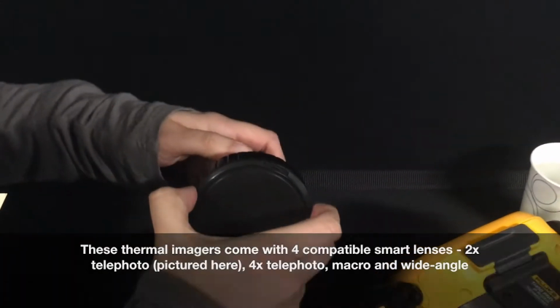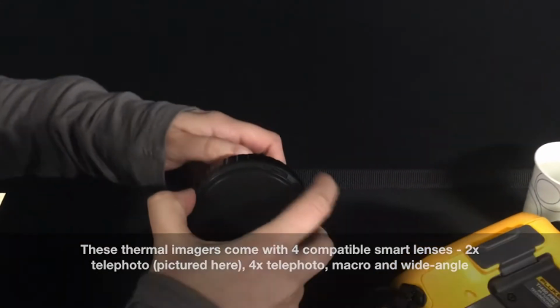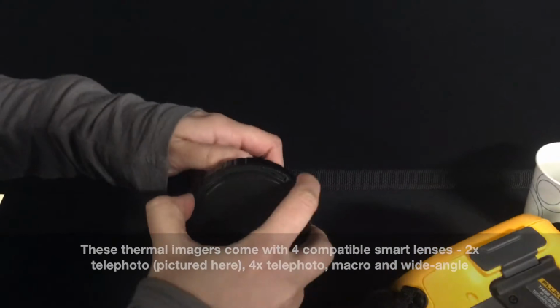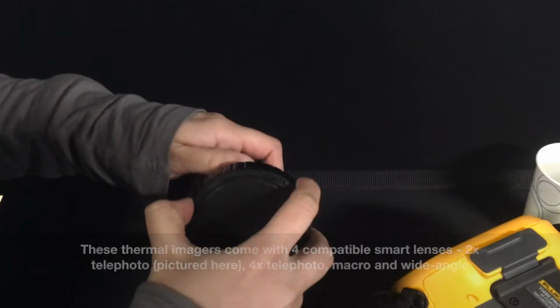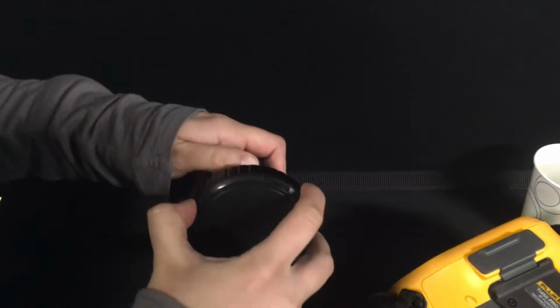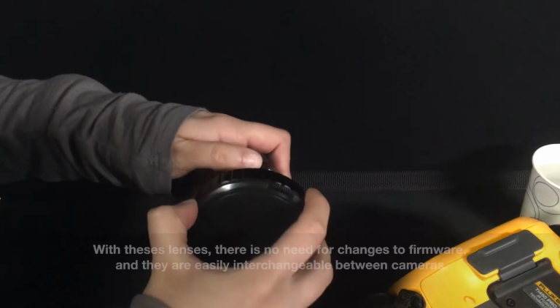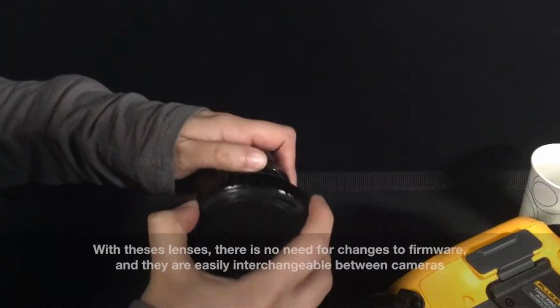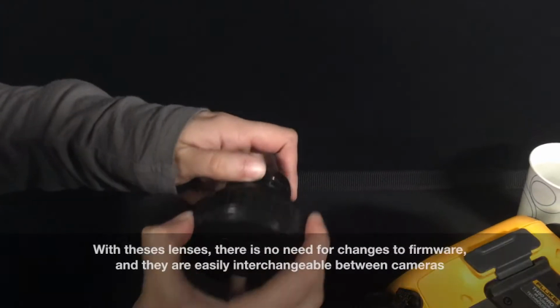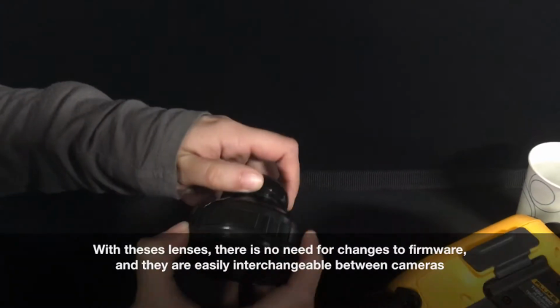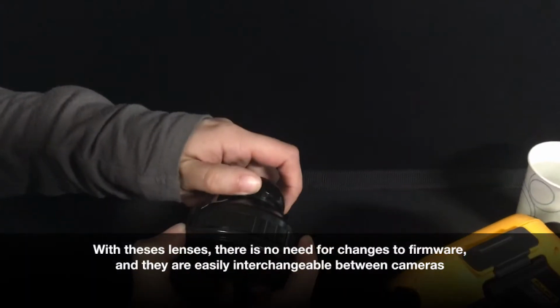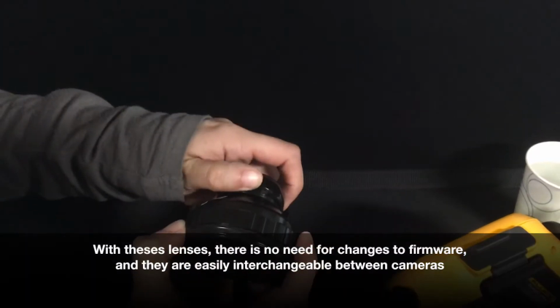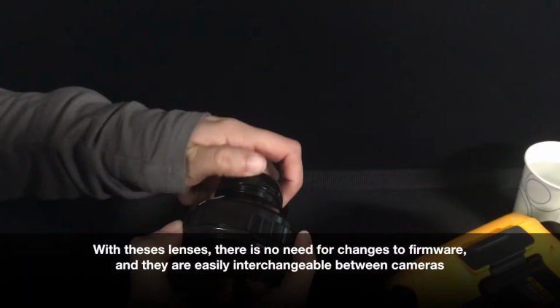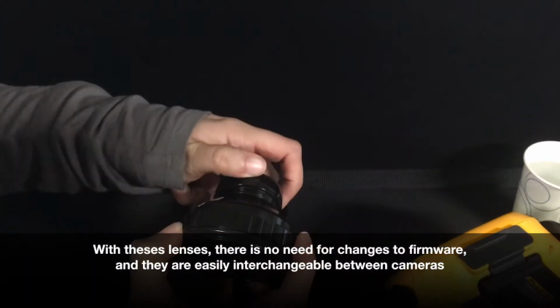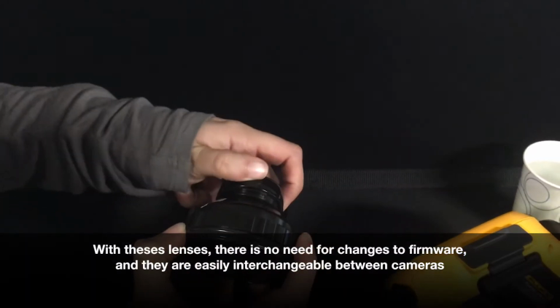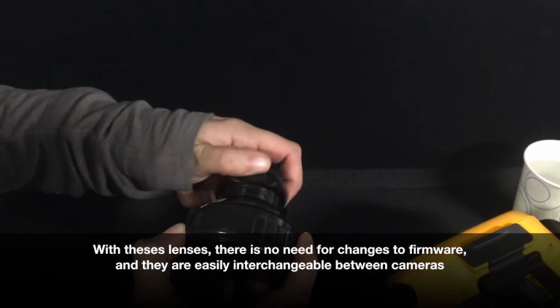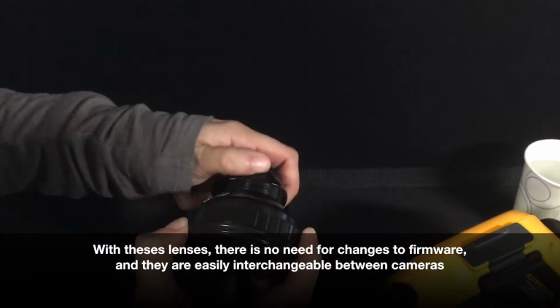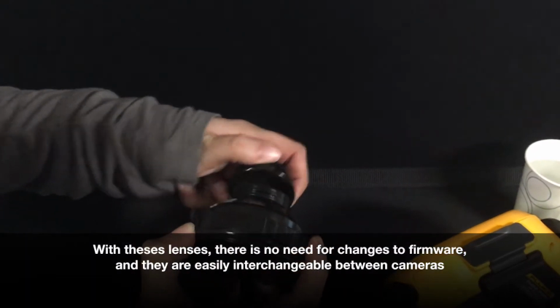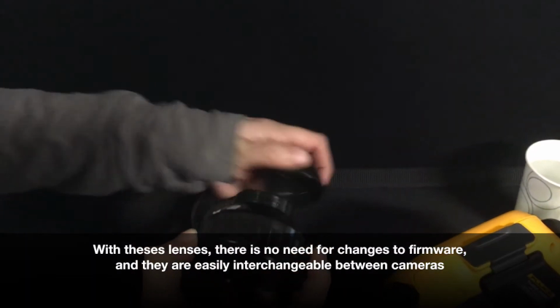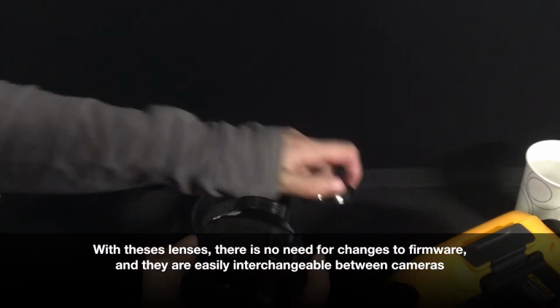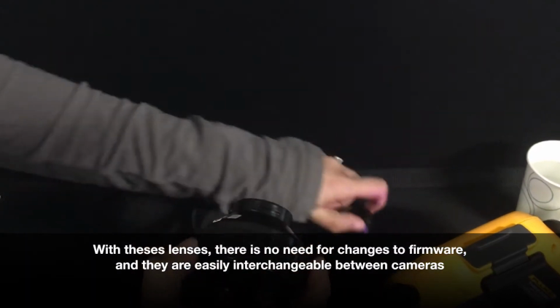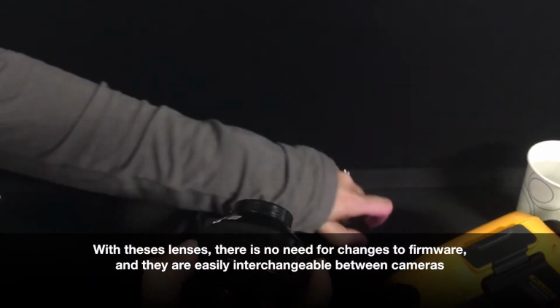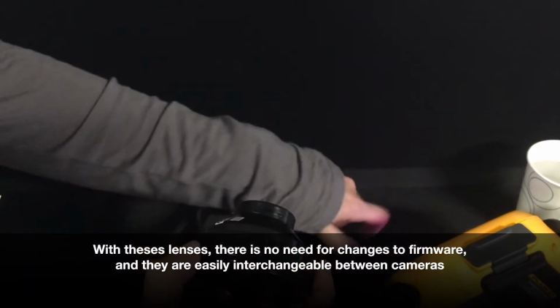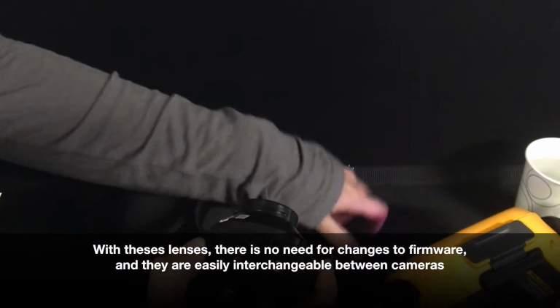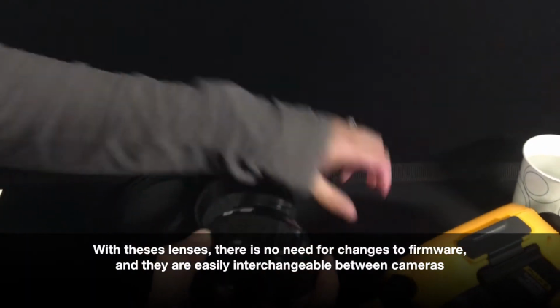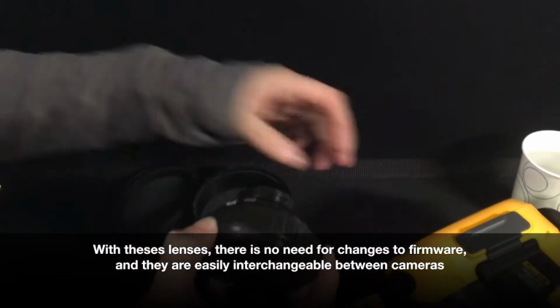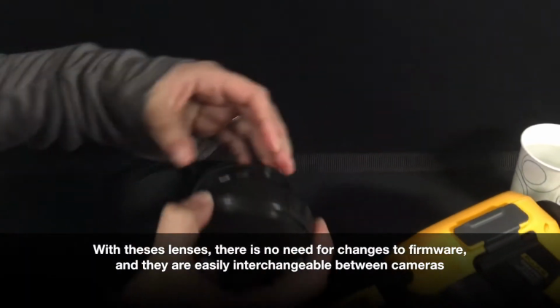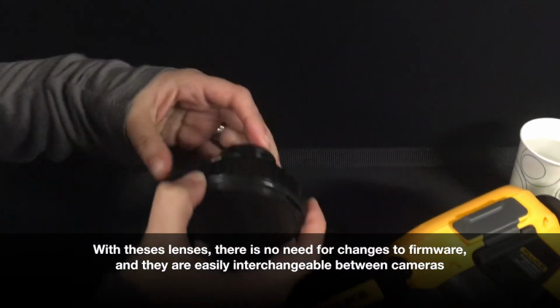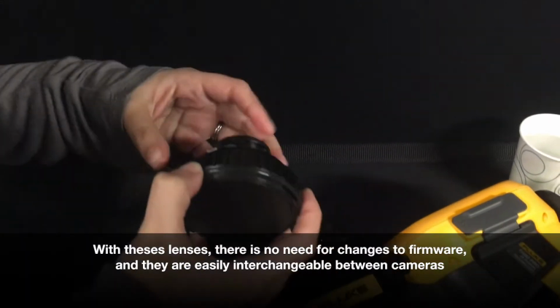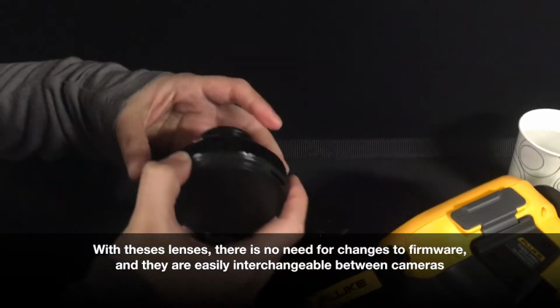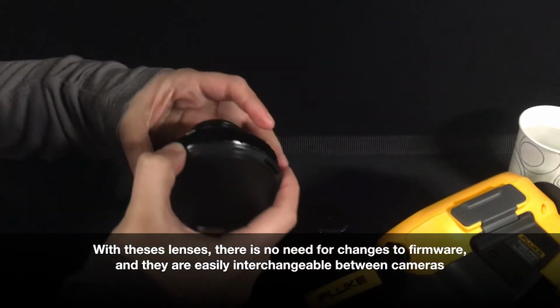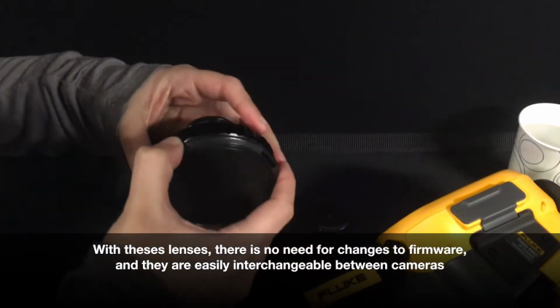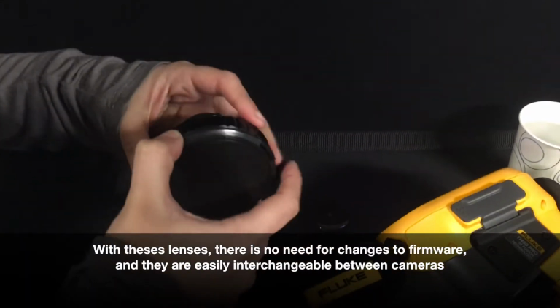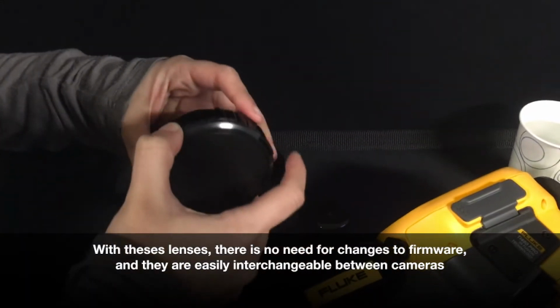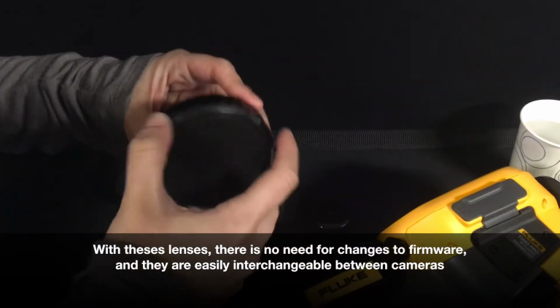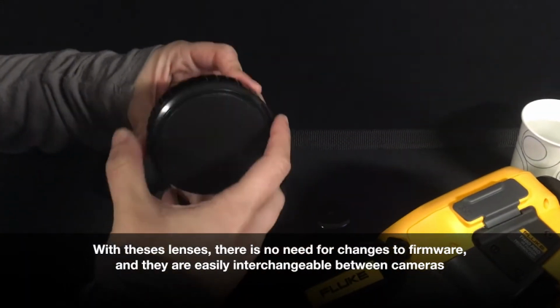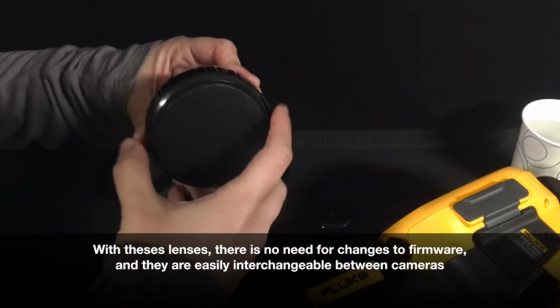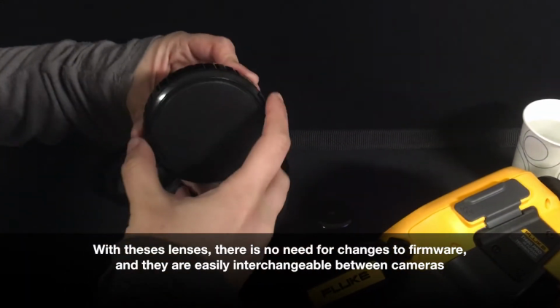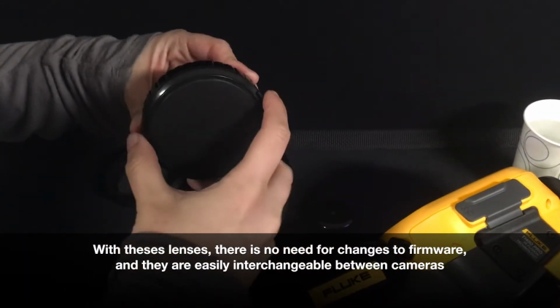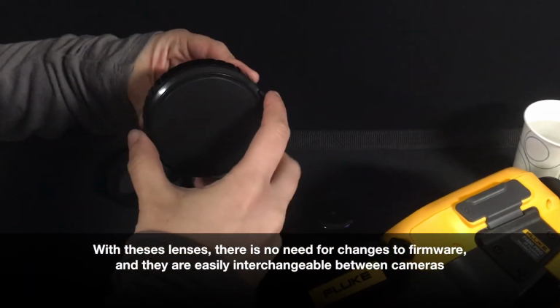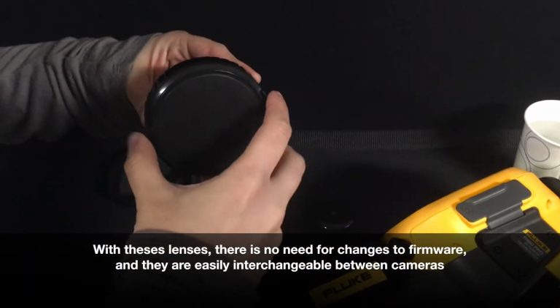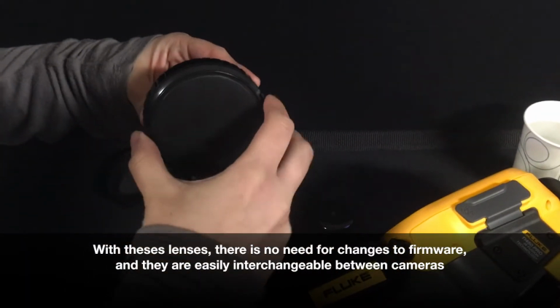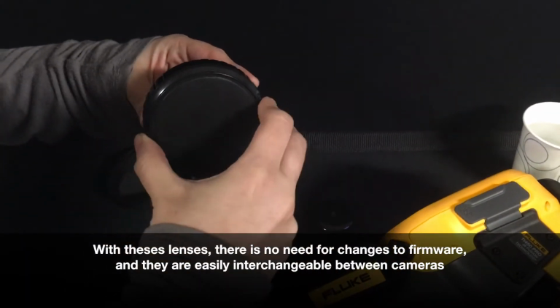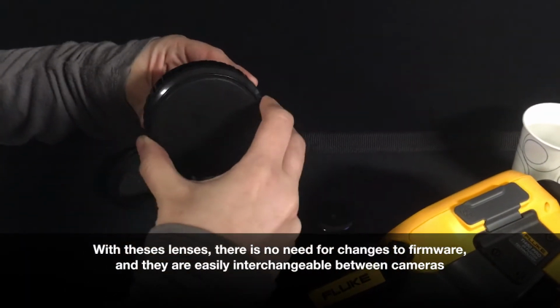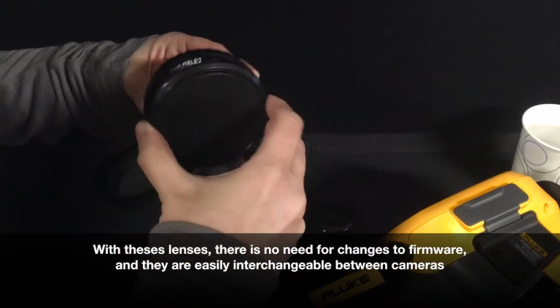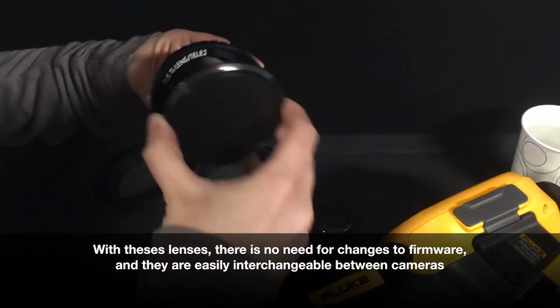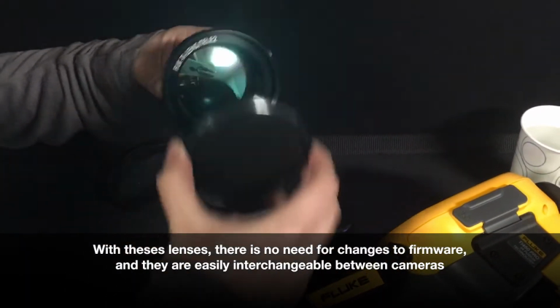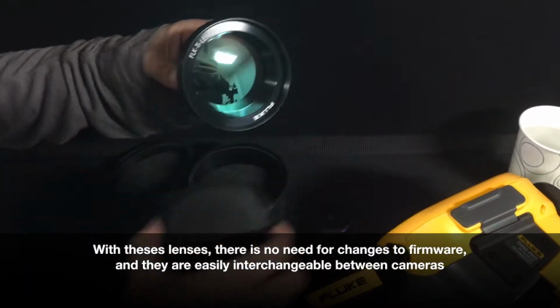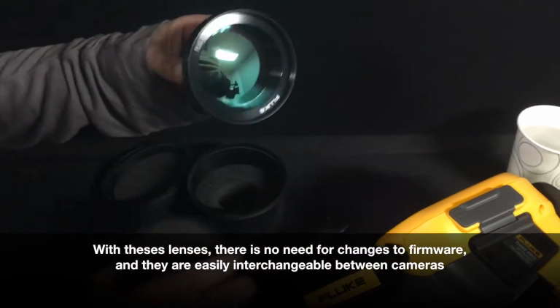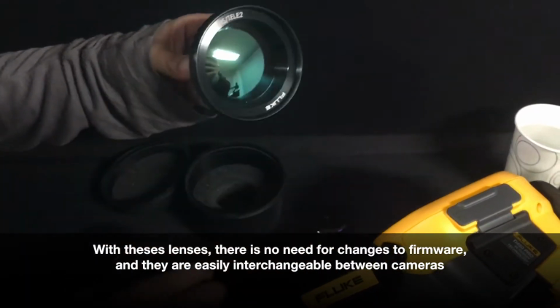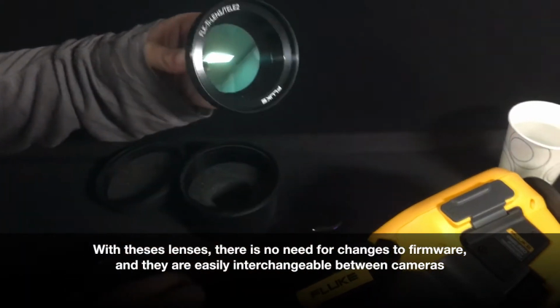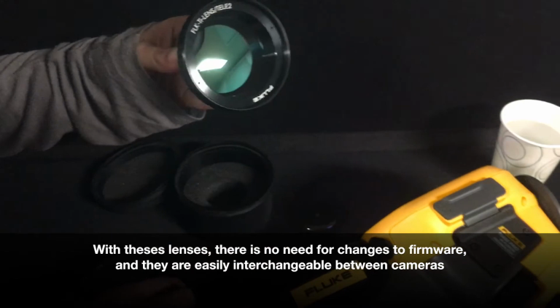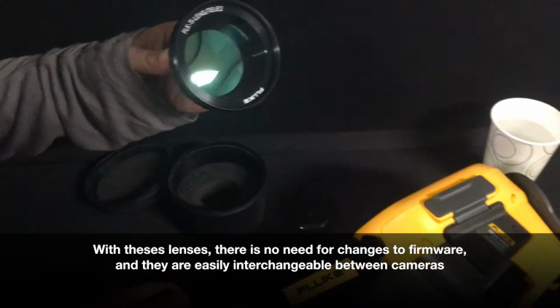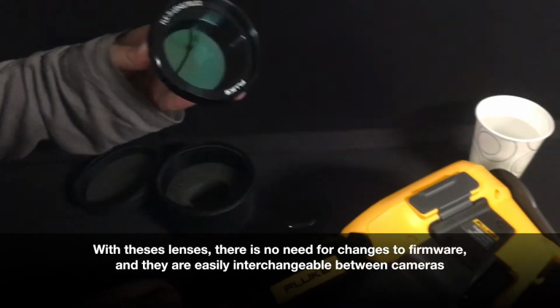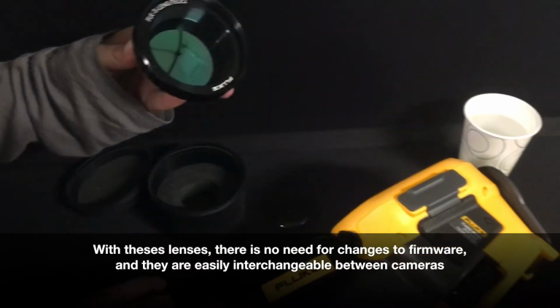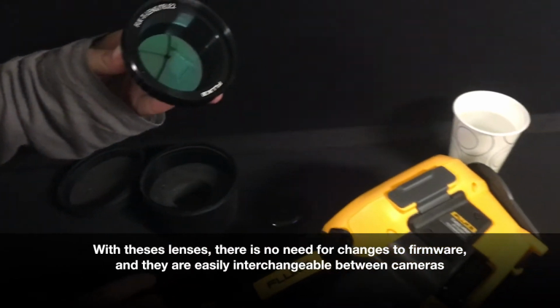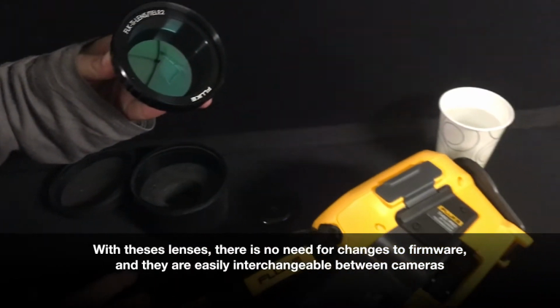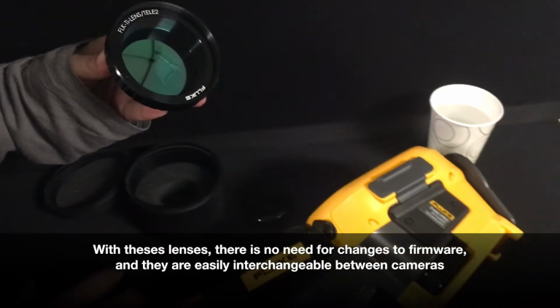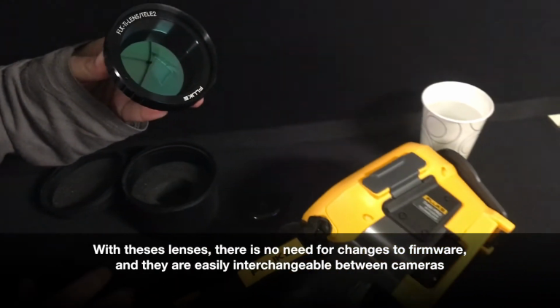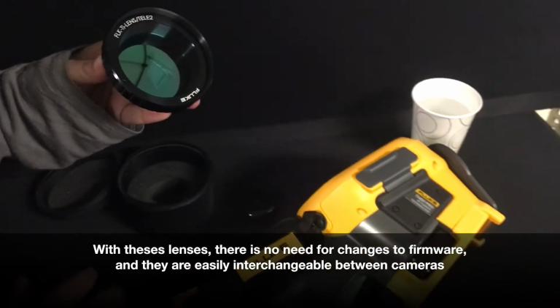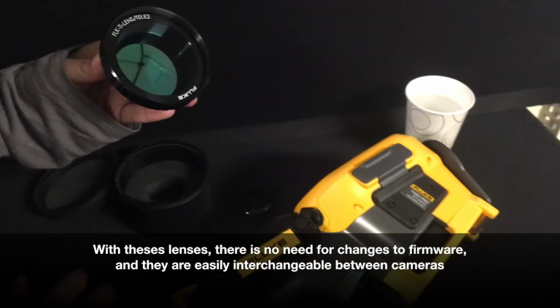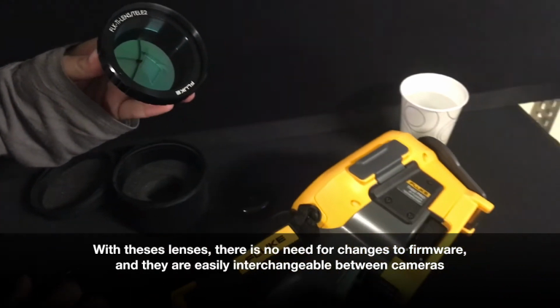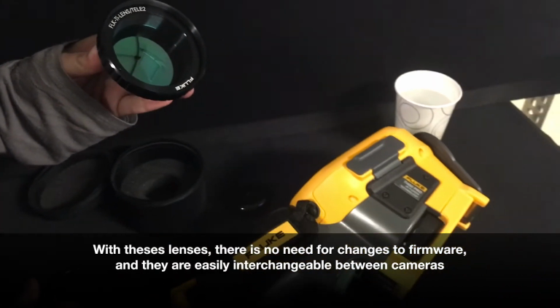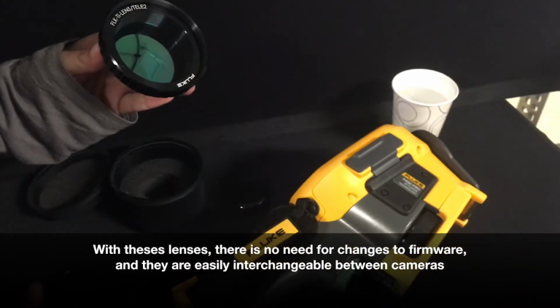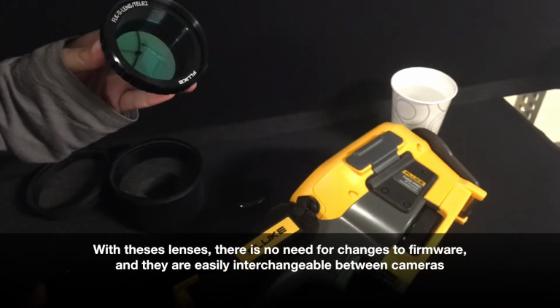With these lenses, there is no need for changes to firmware, and they are easily interchangeable between the different camera models.